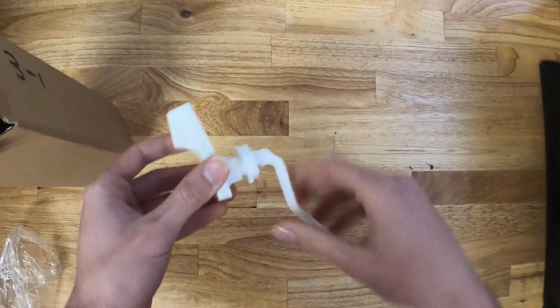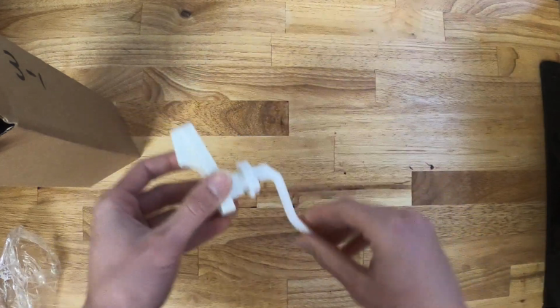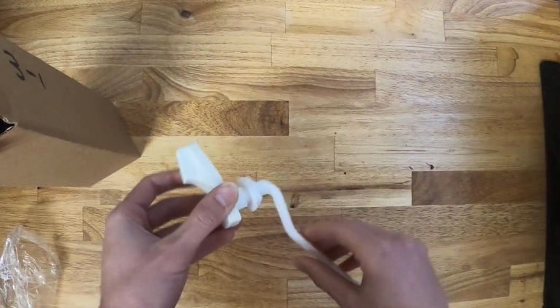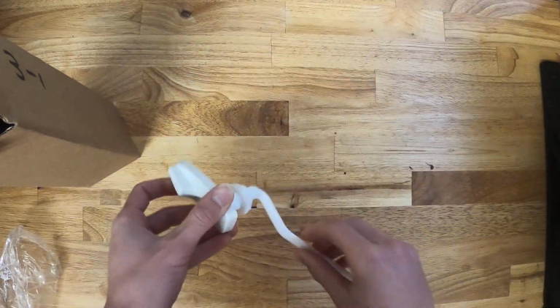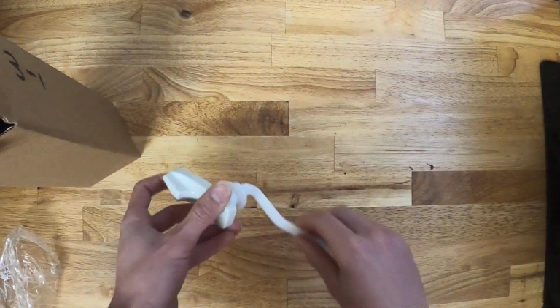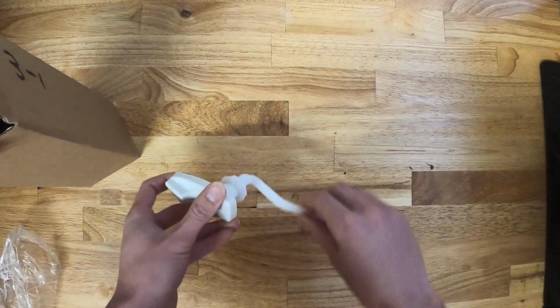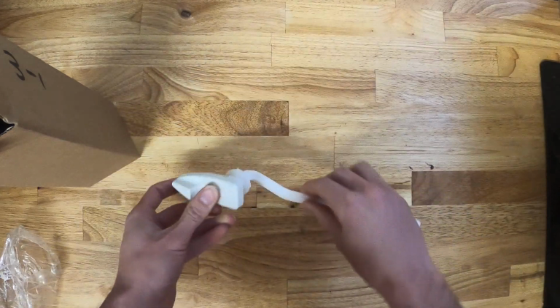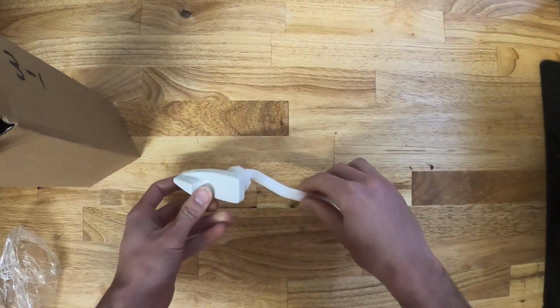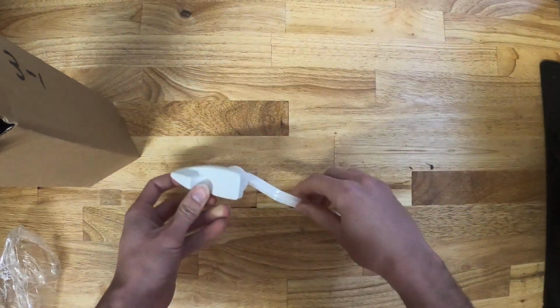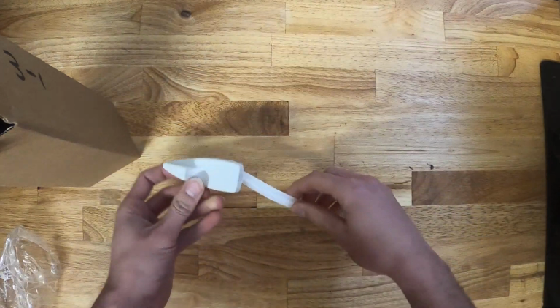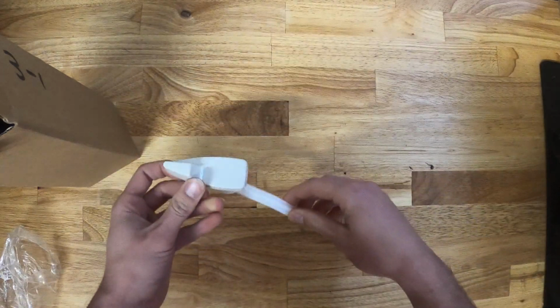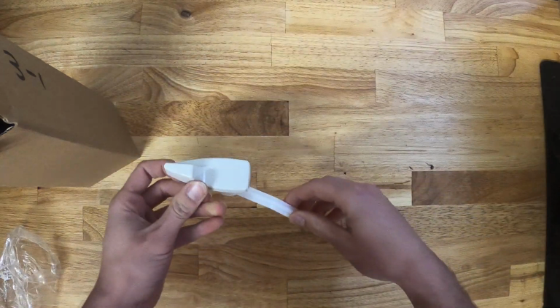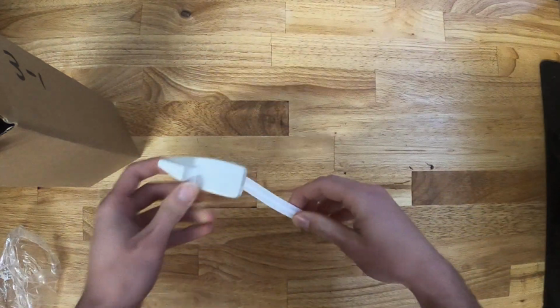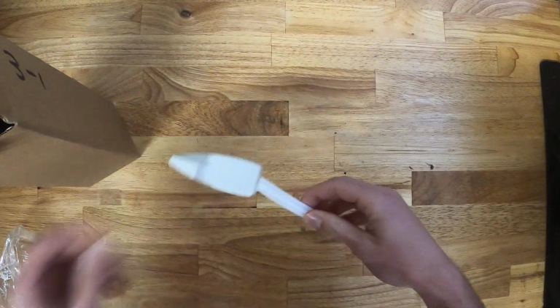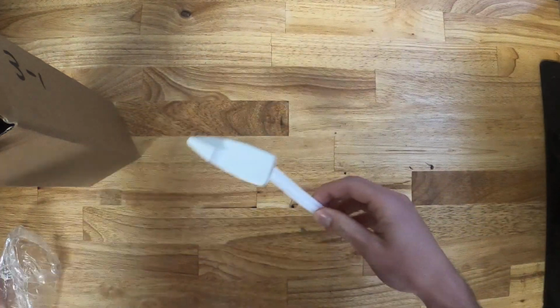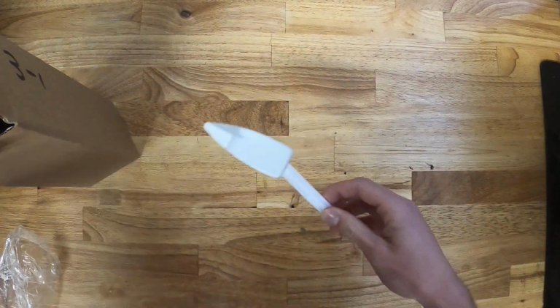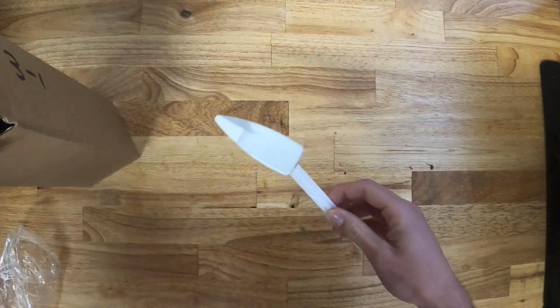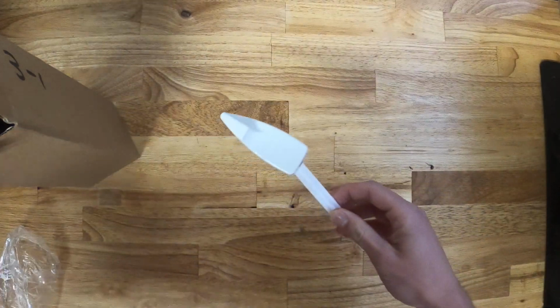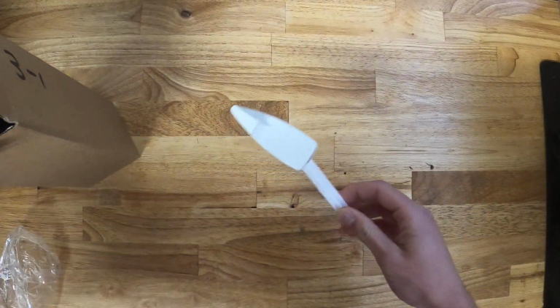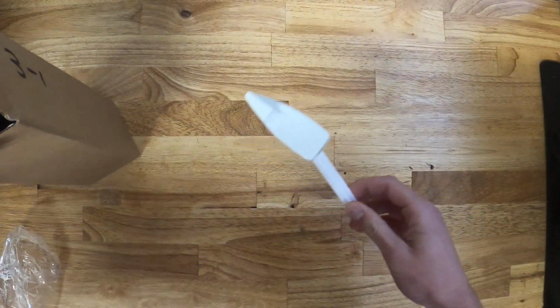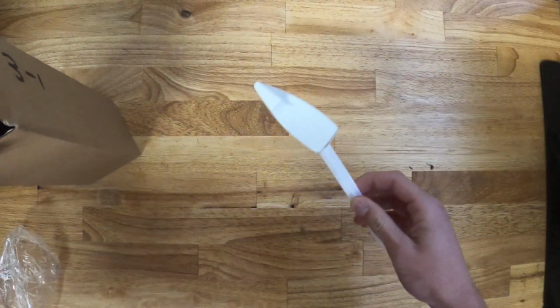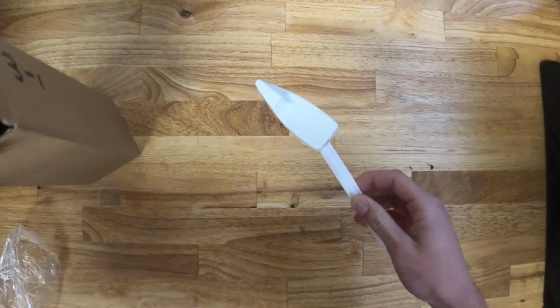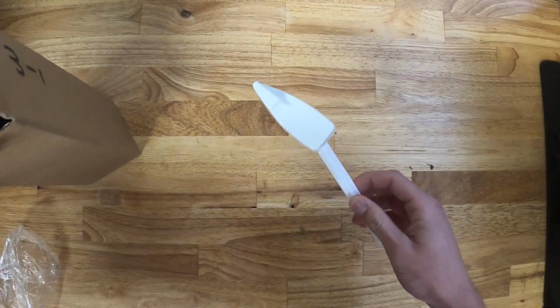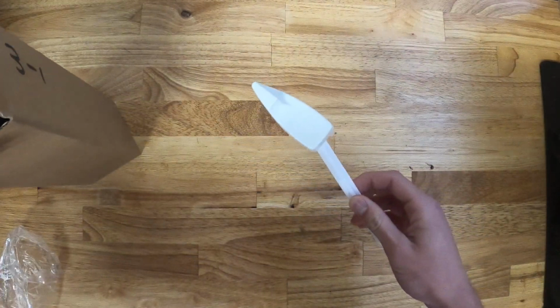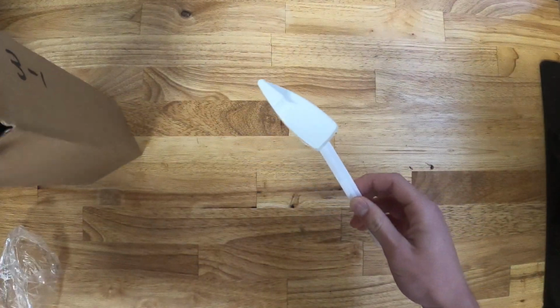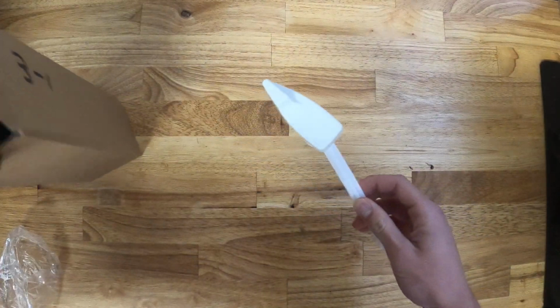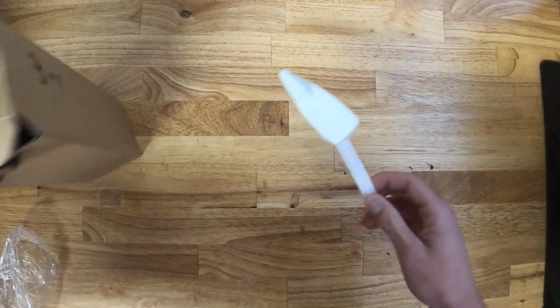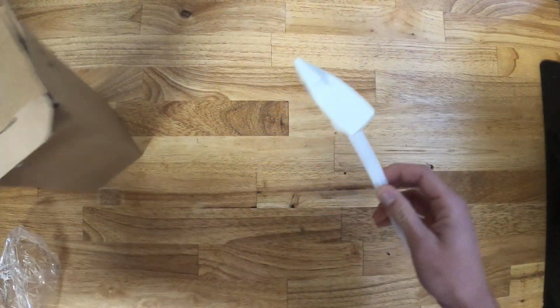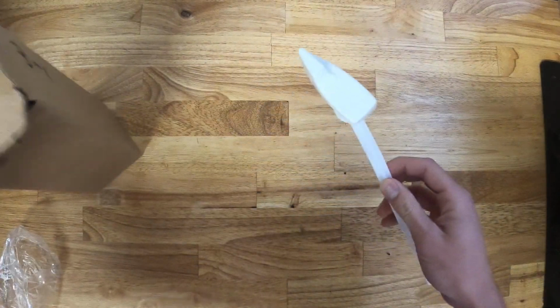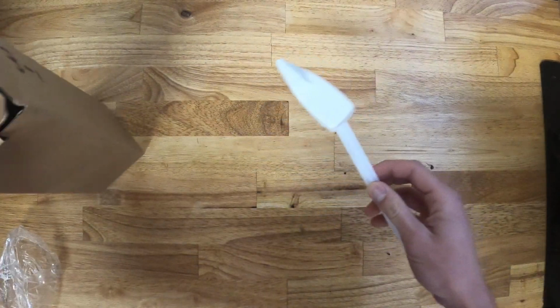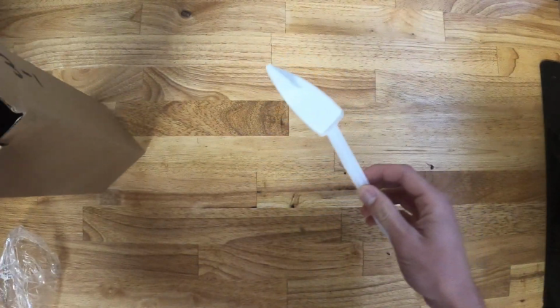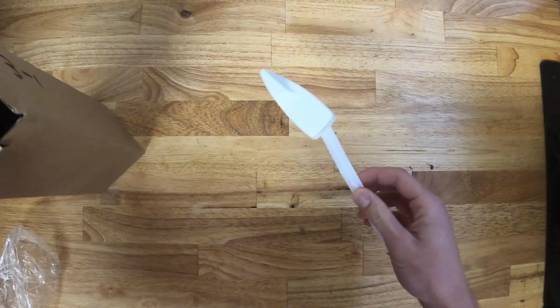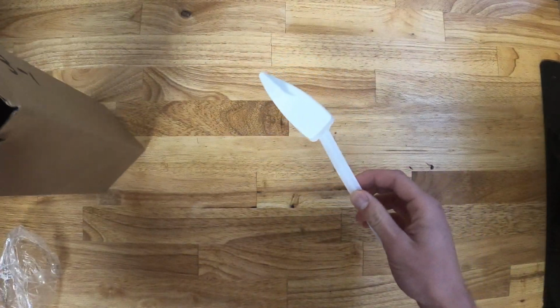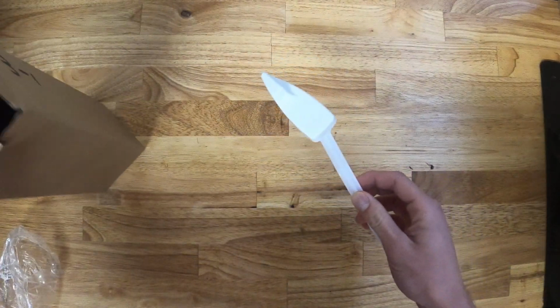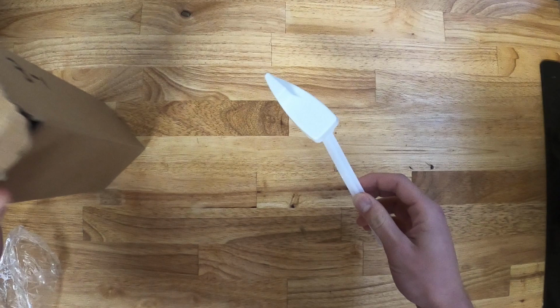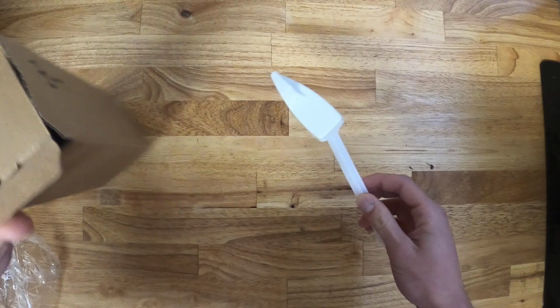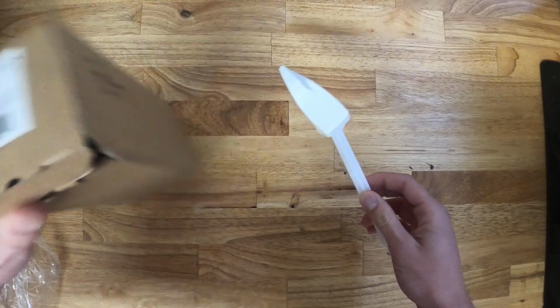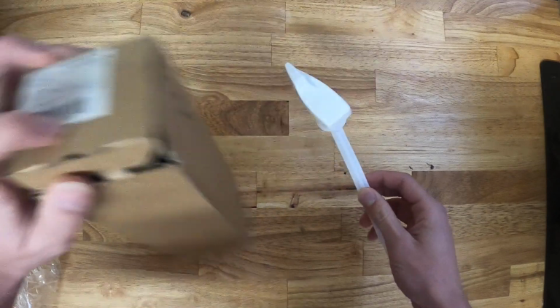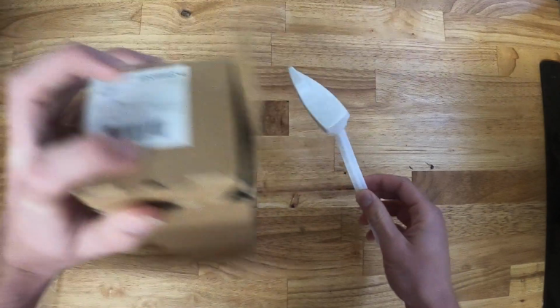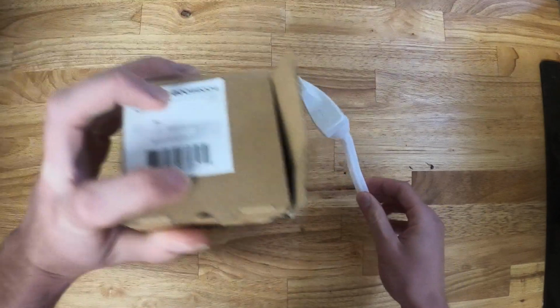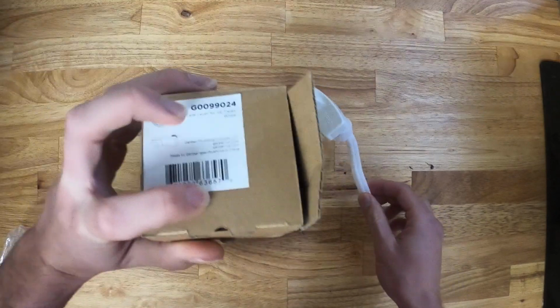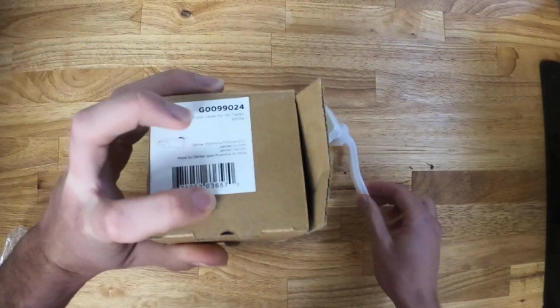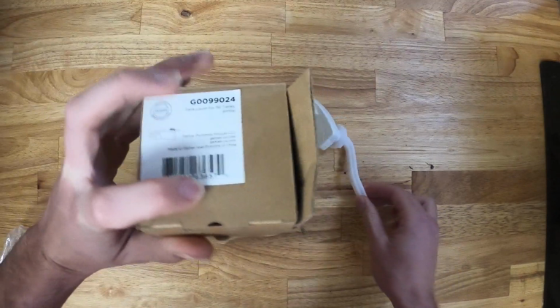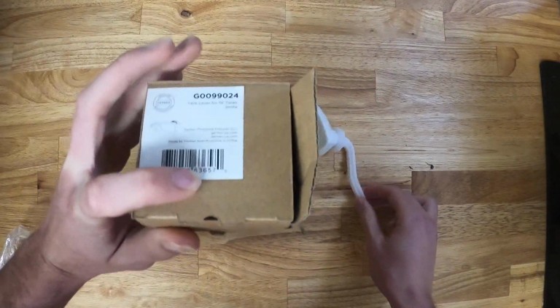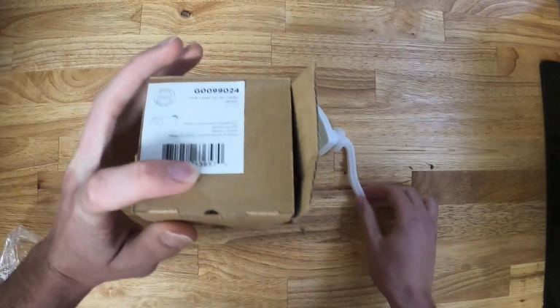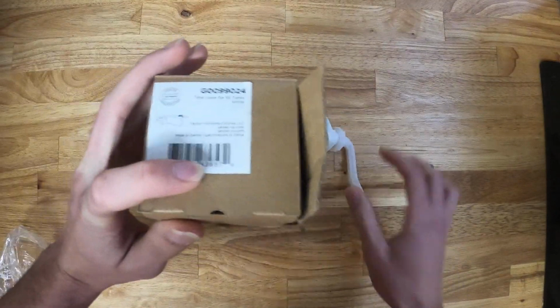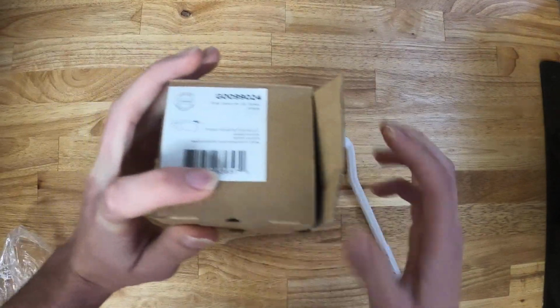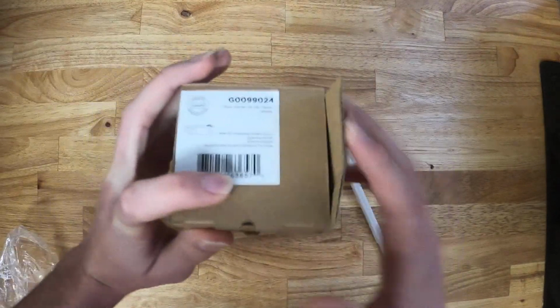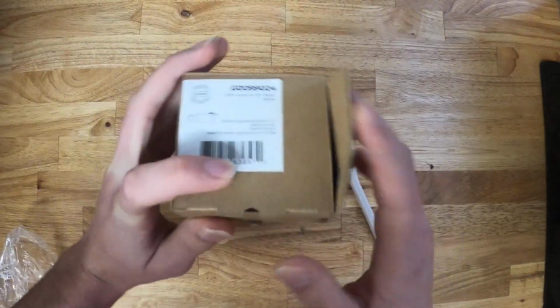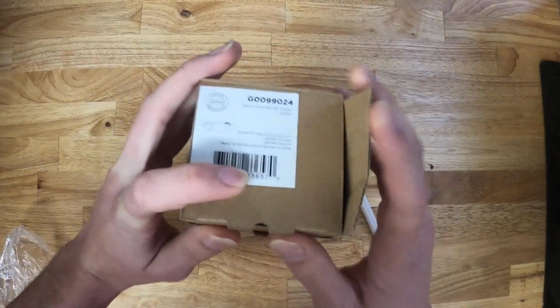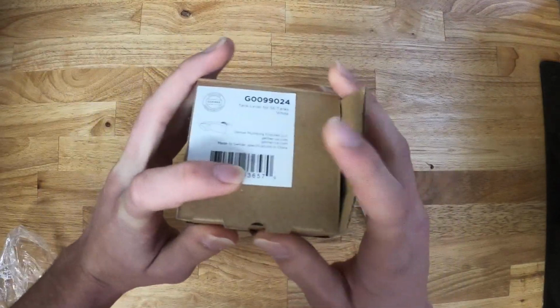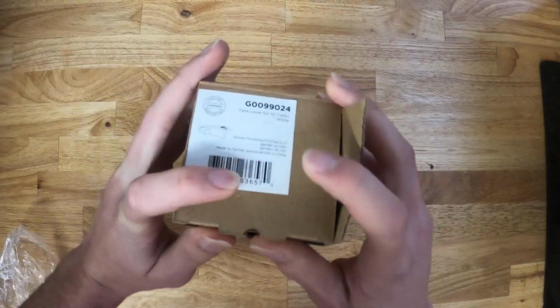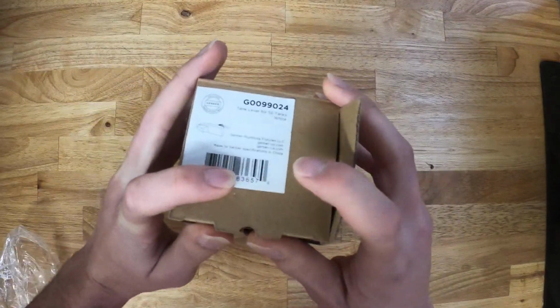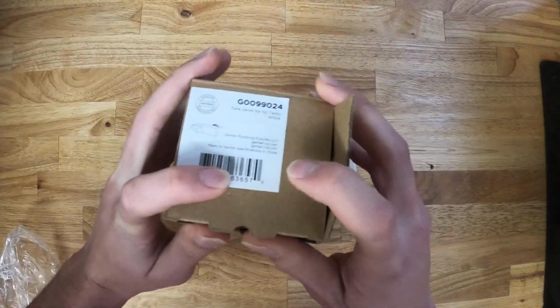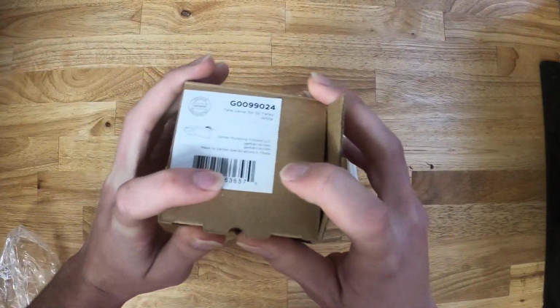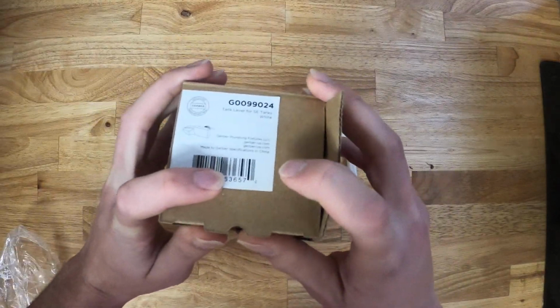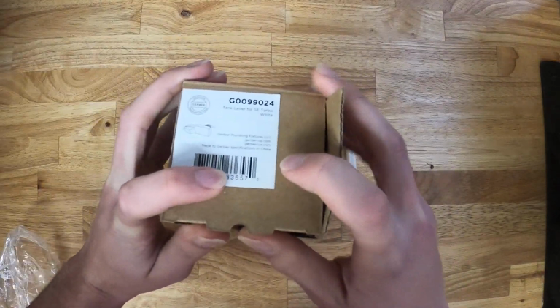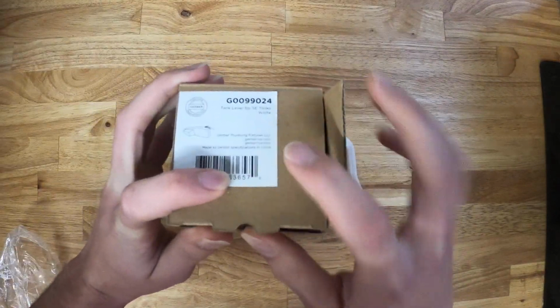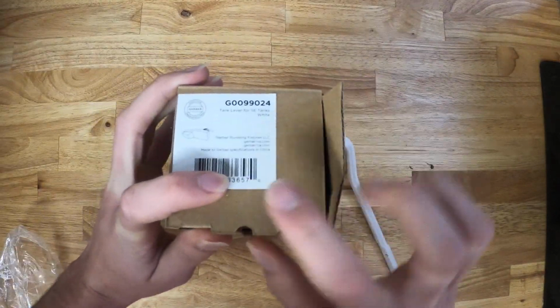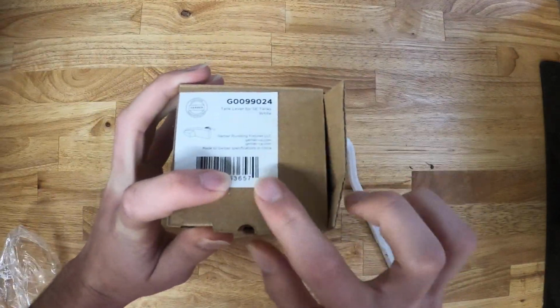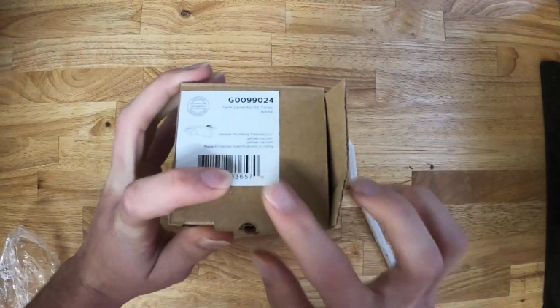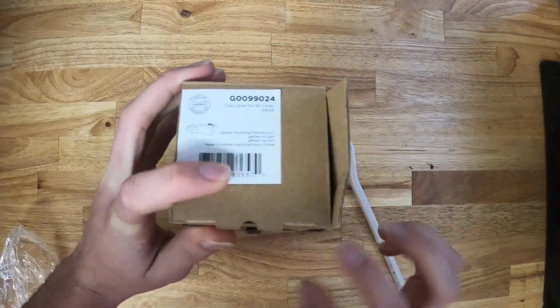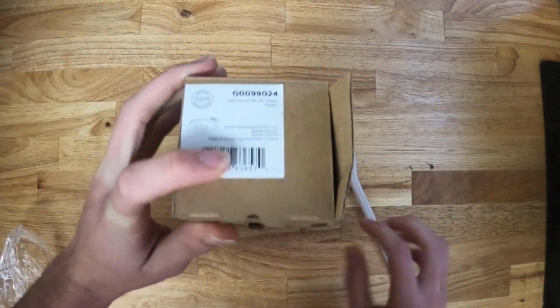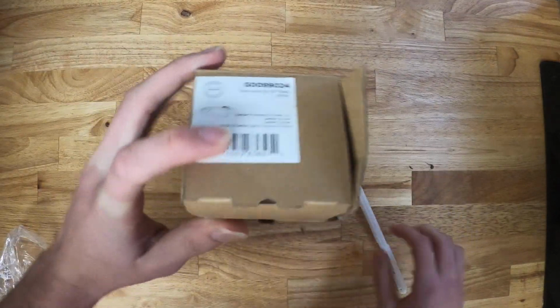Once again, this is the Gerber Genuine 99-024 white handle.